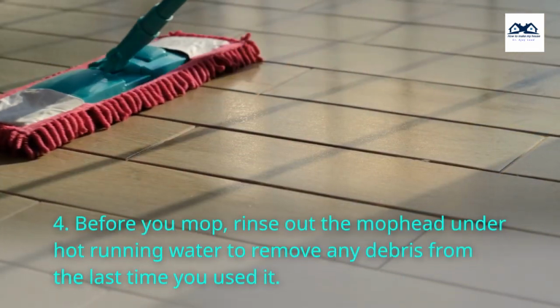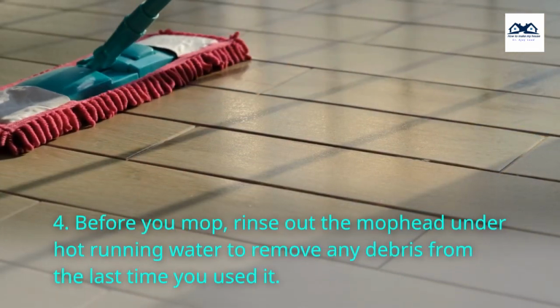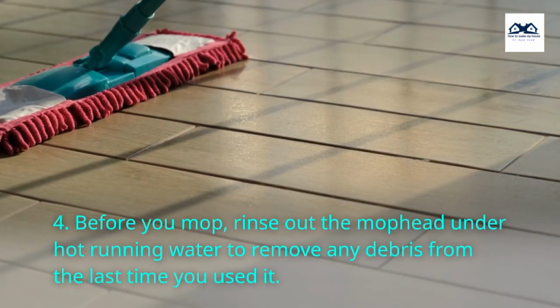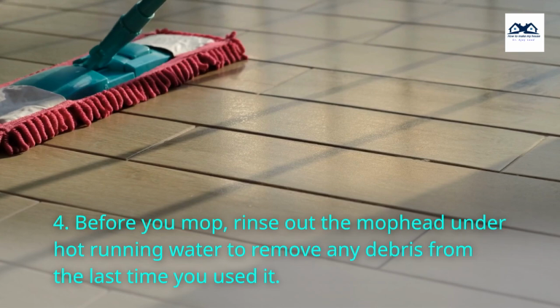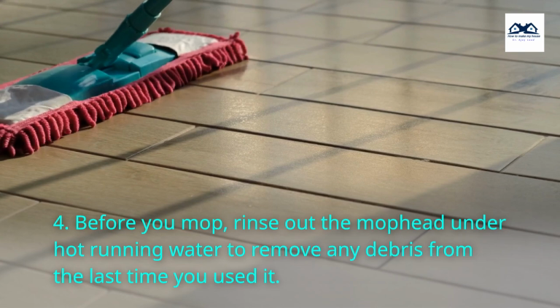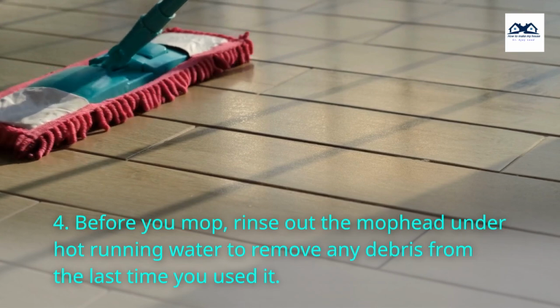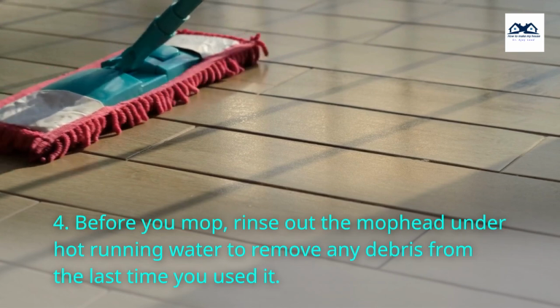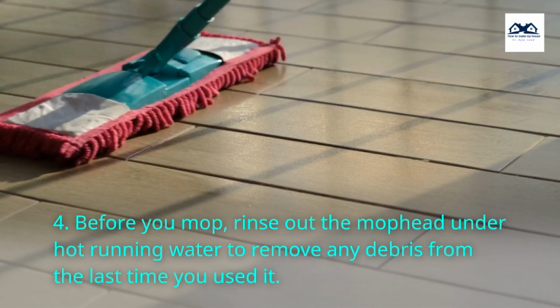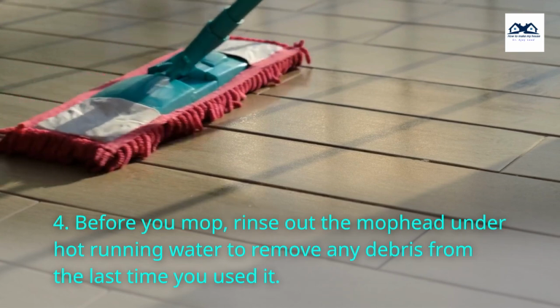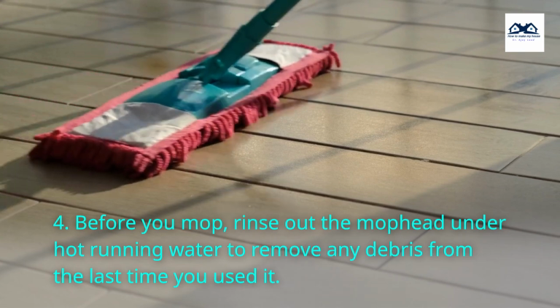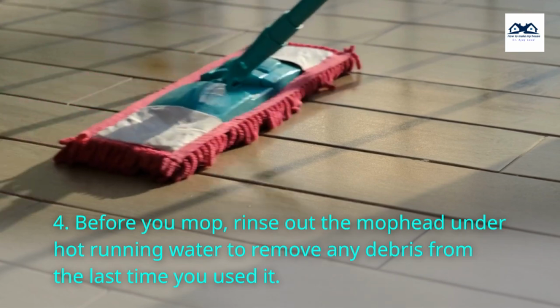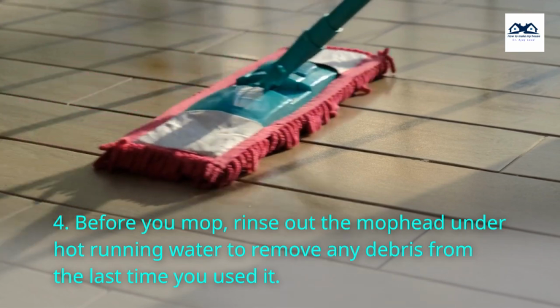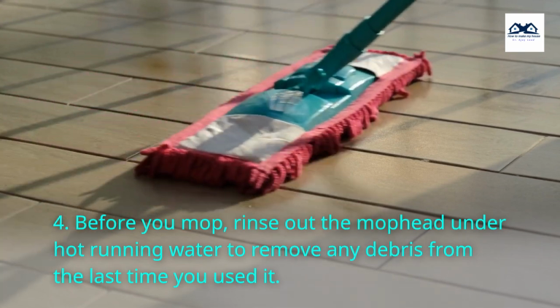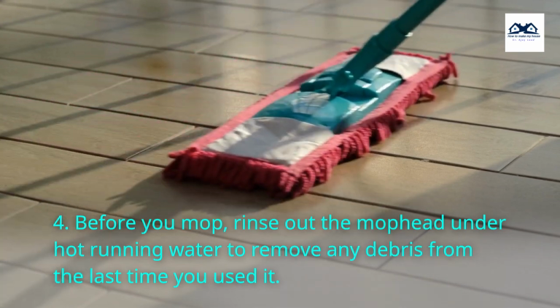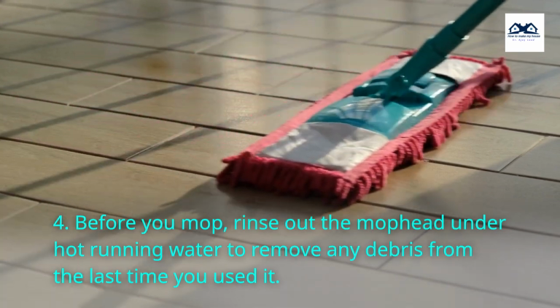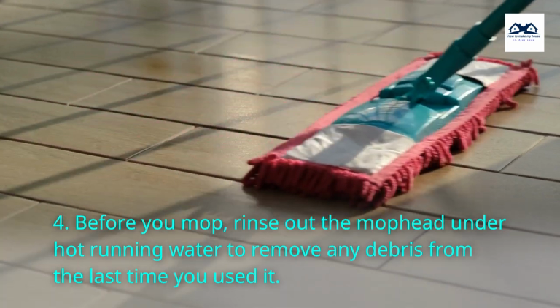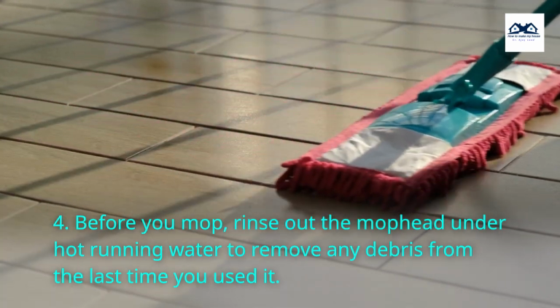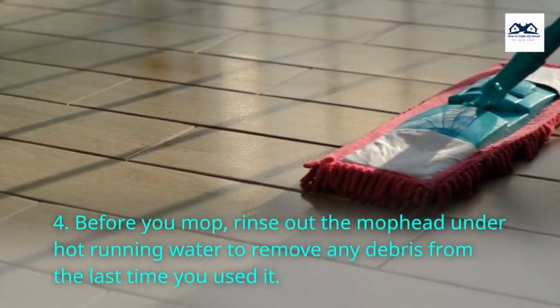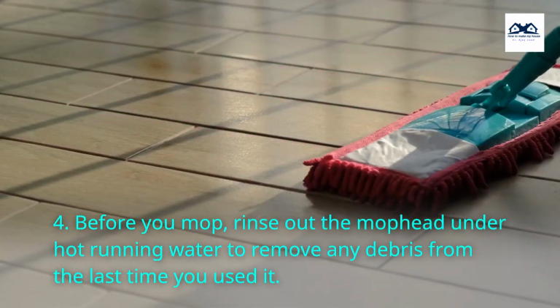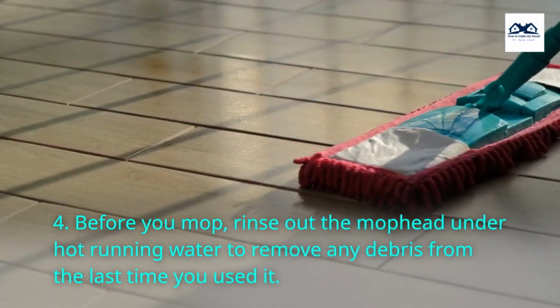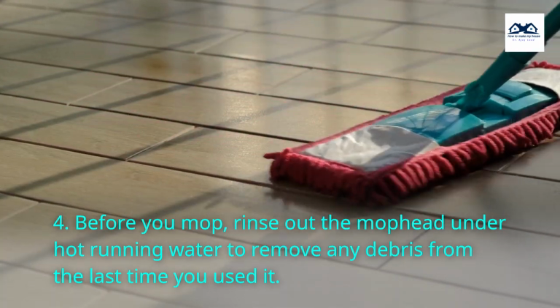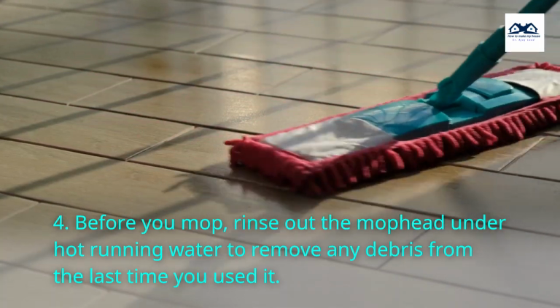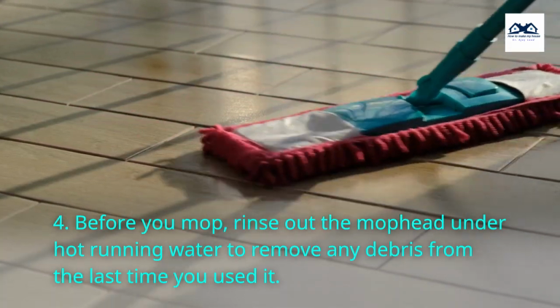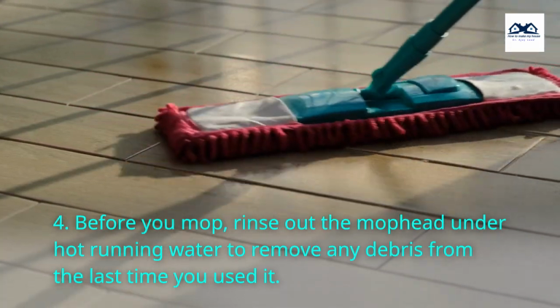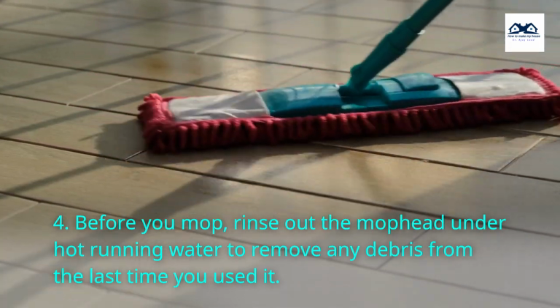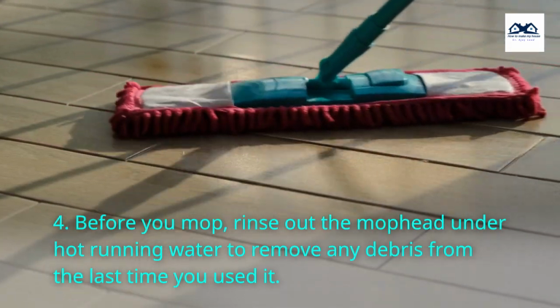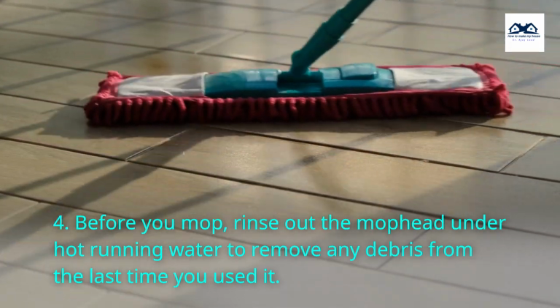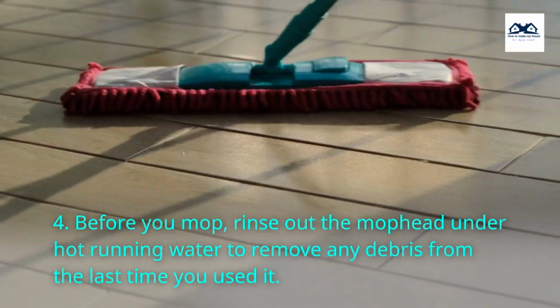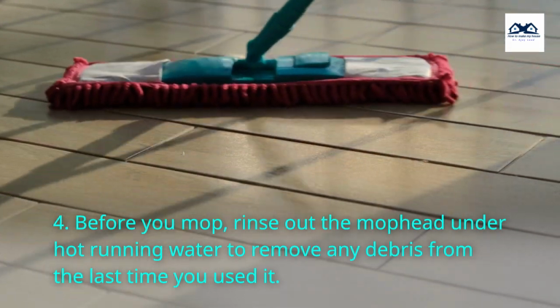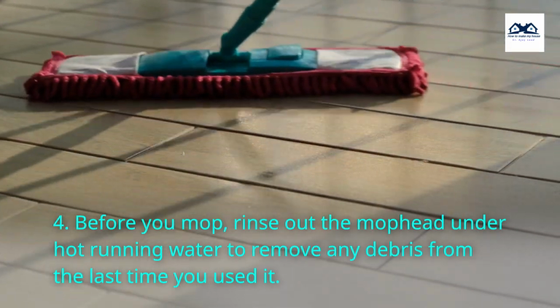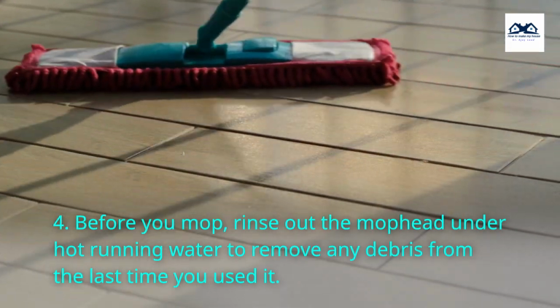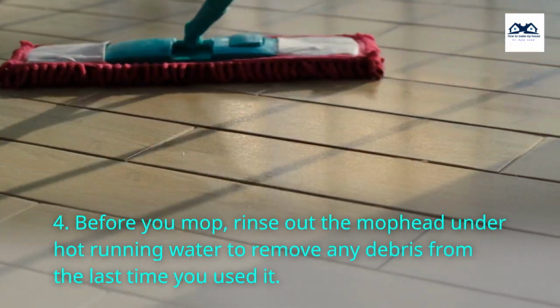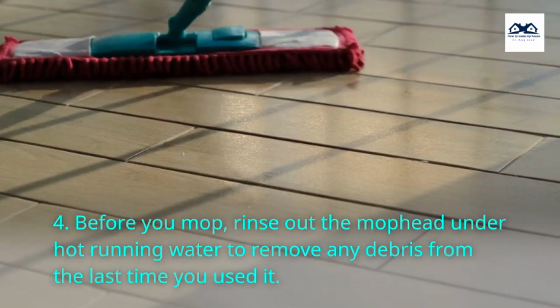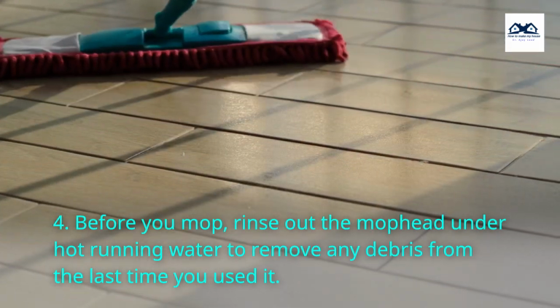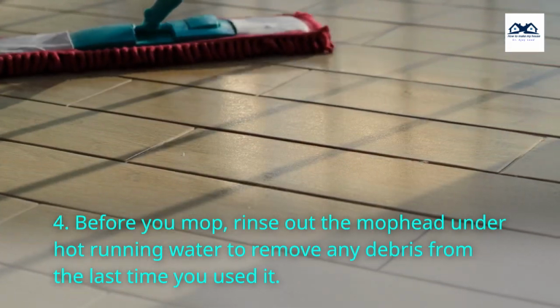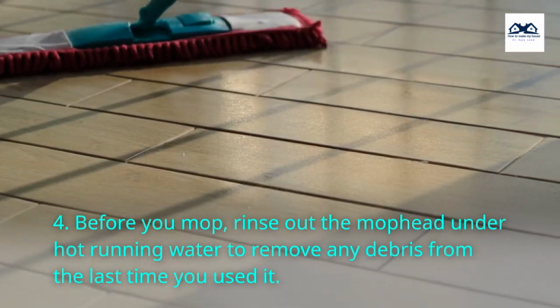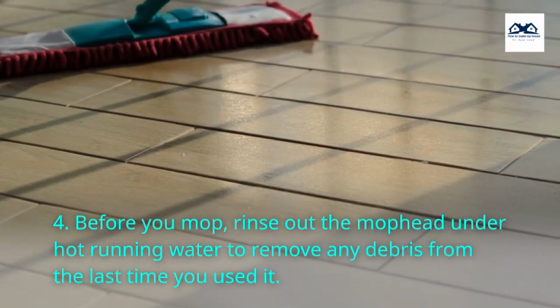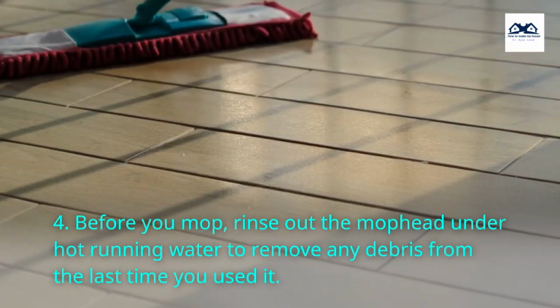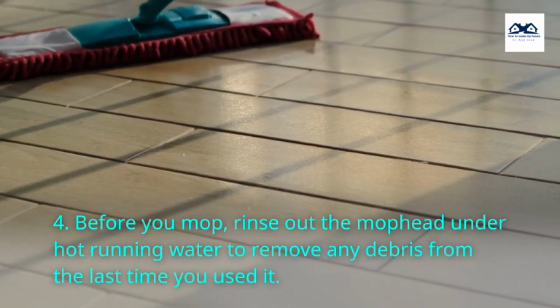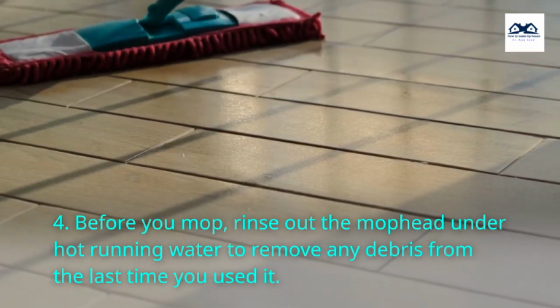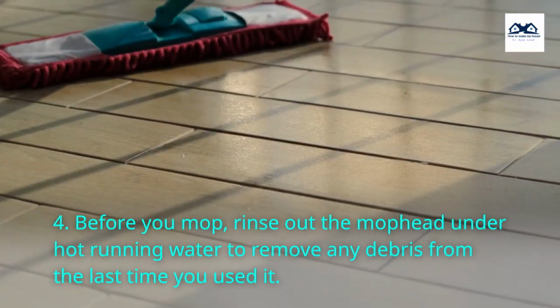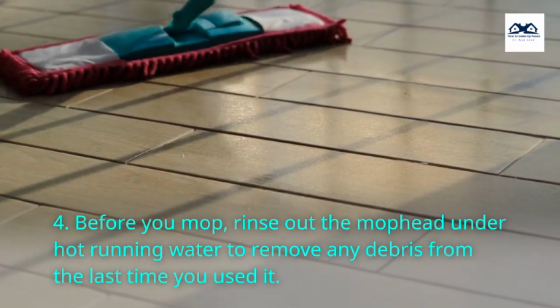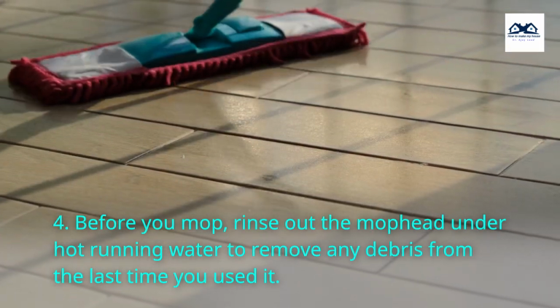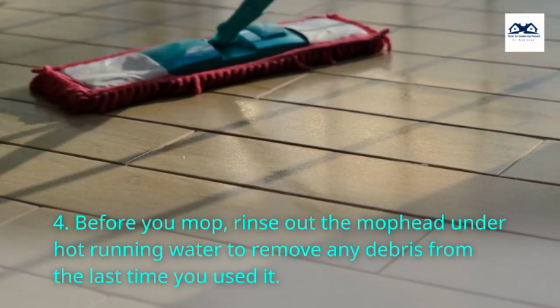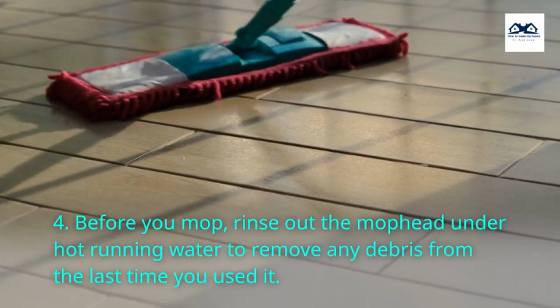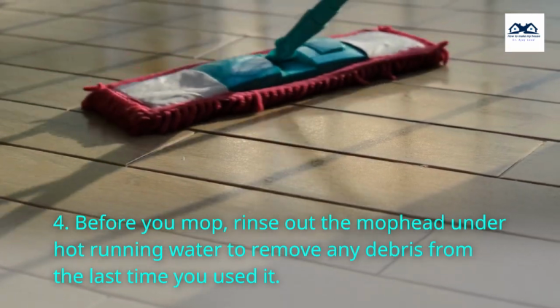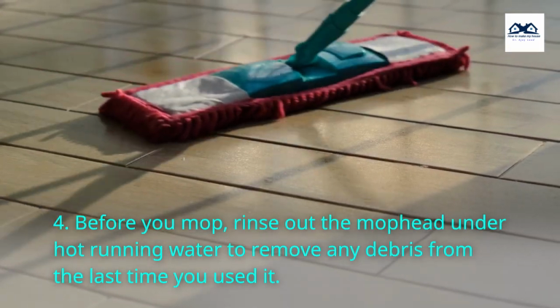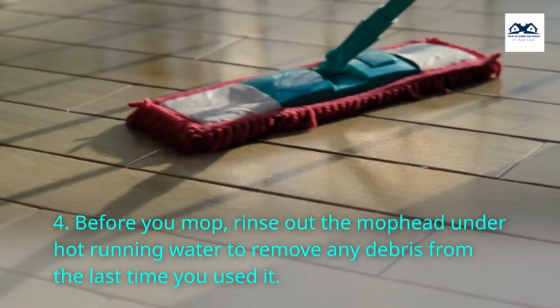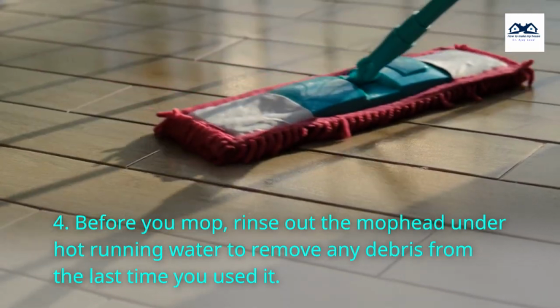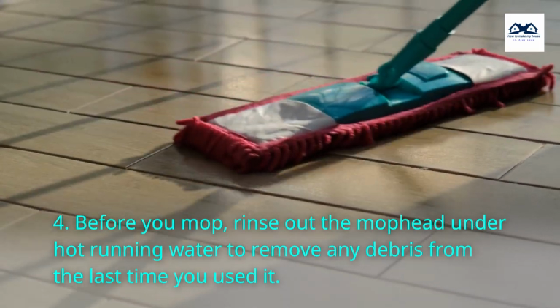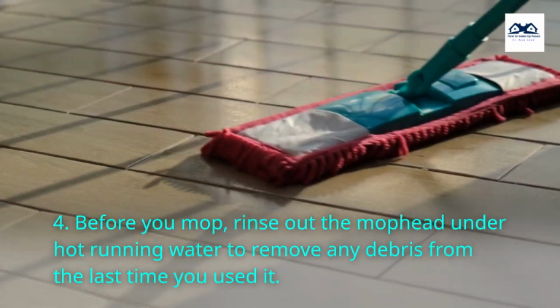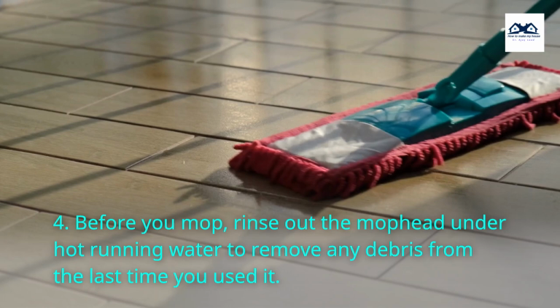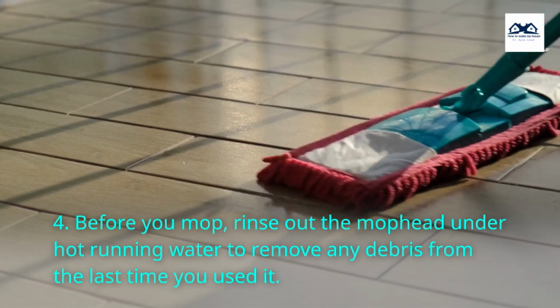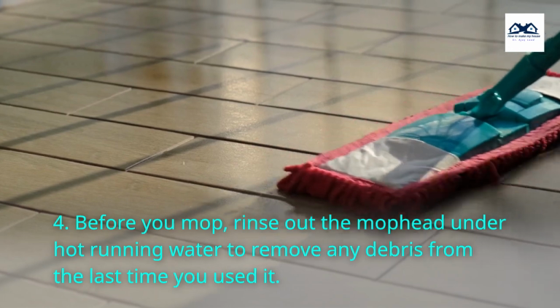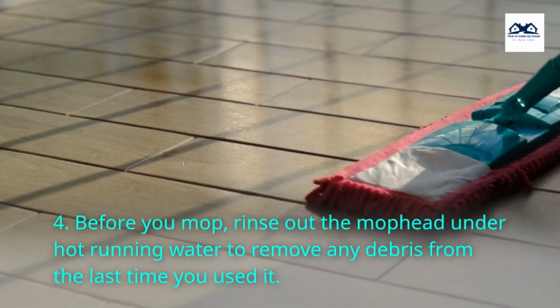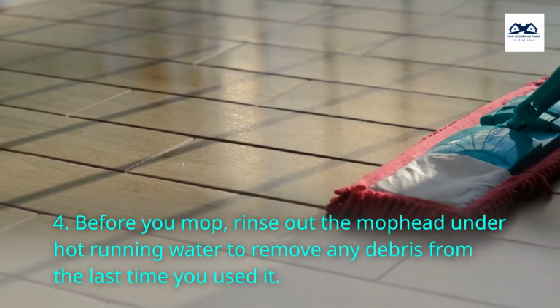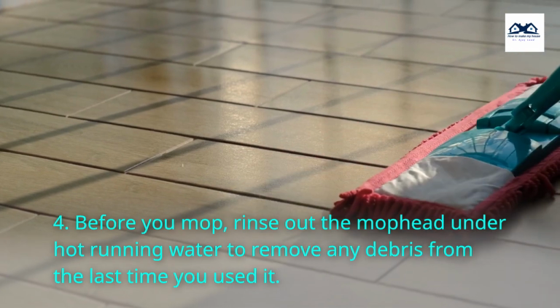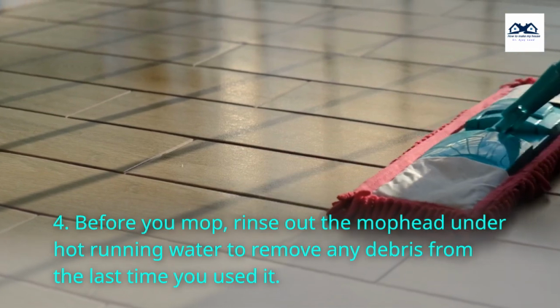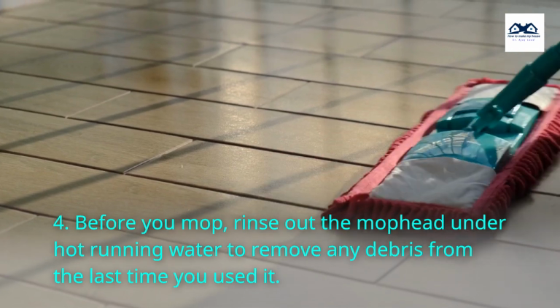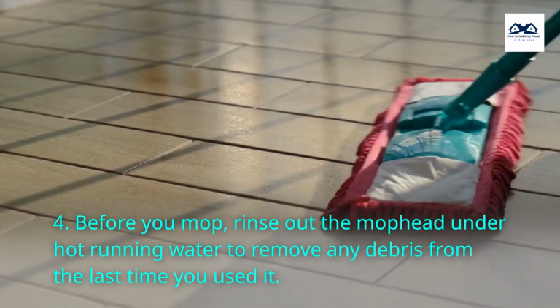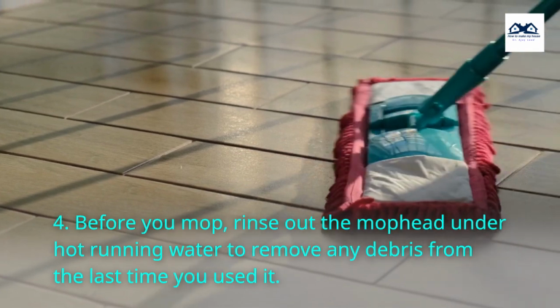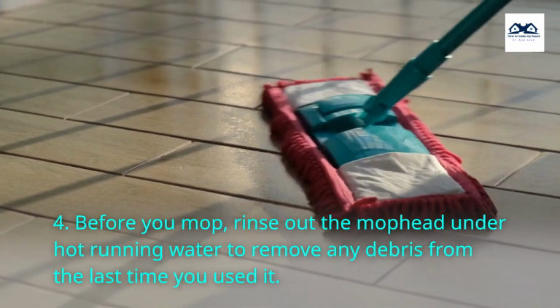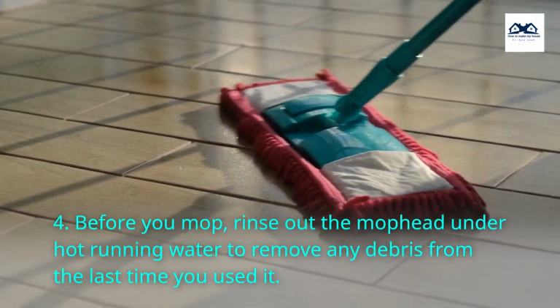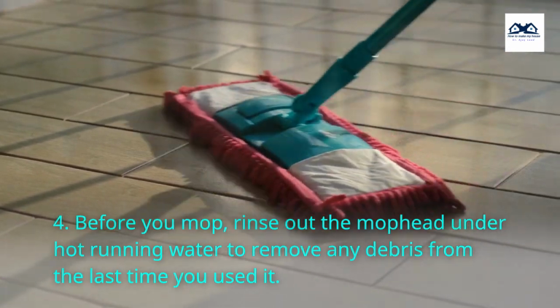Step 4. Before you mop, rinse out the mop head under hot running water to remove any debris from the last time you used it.